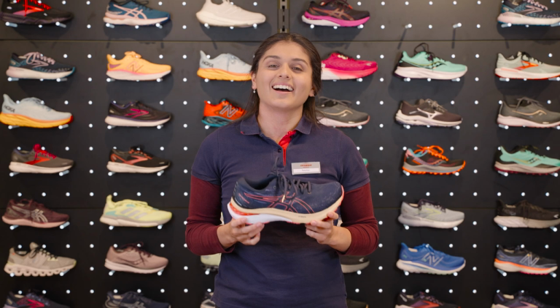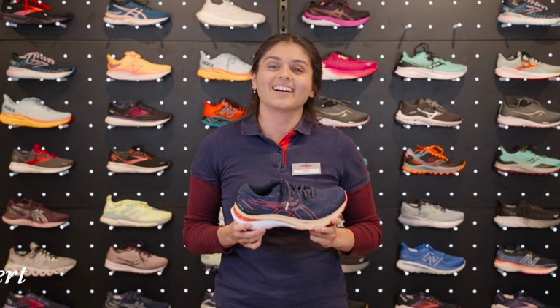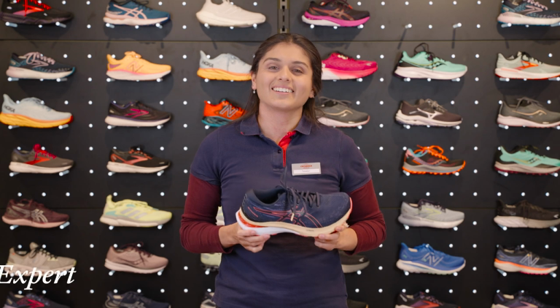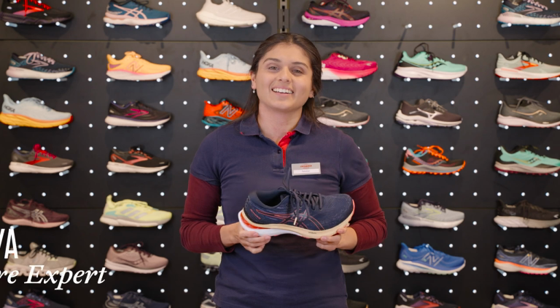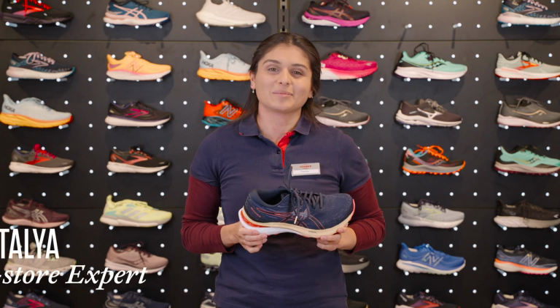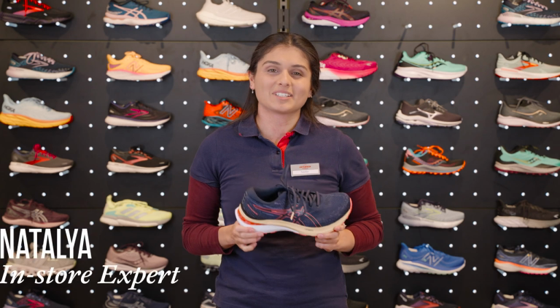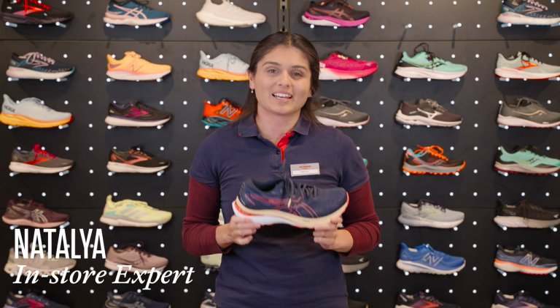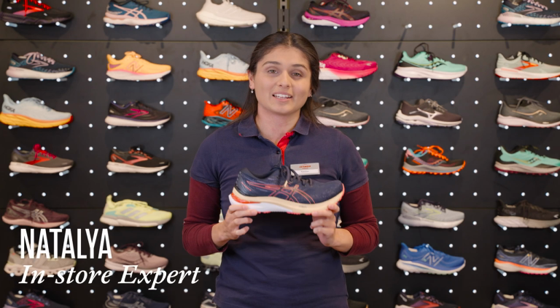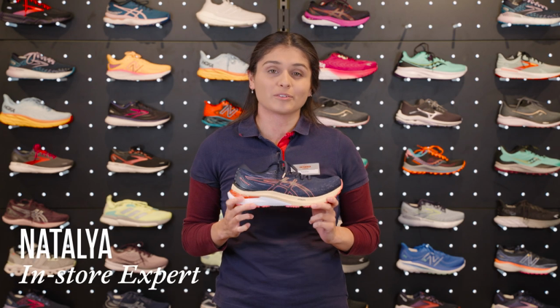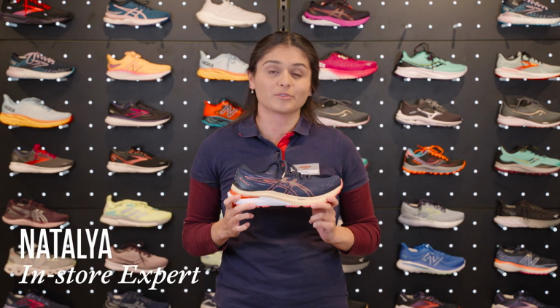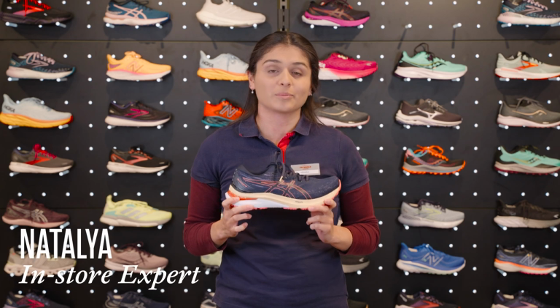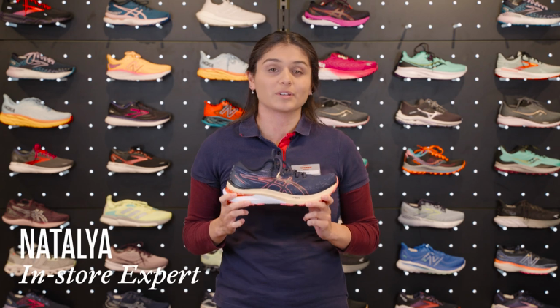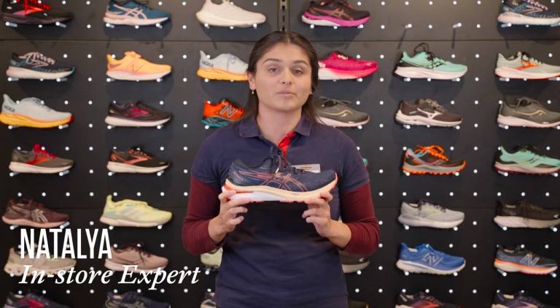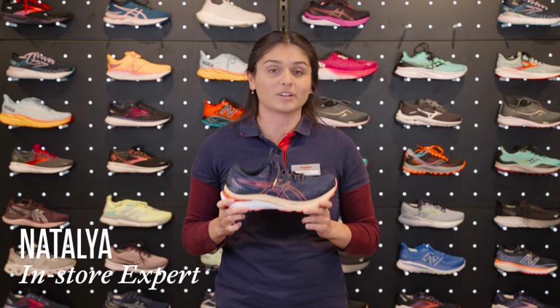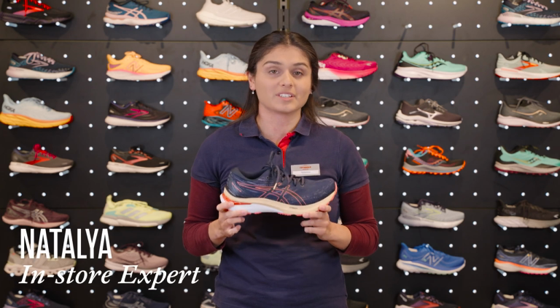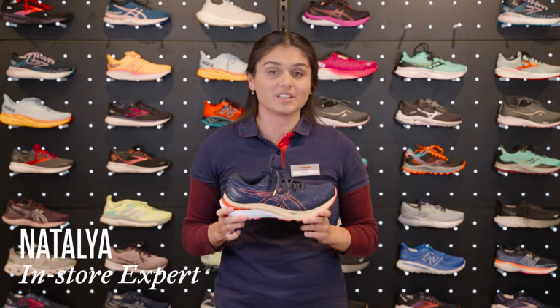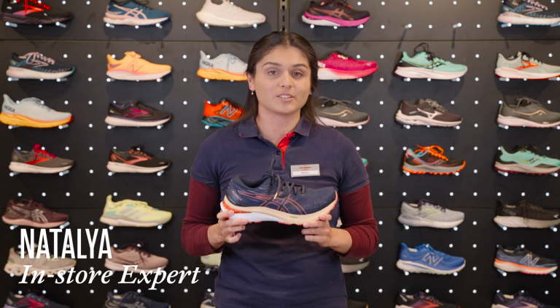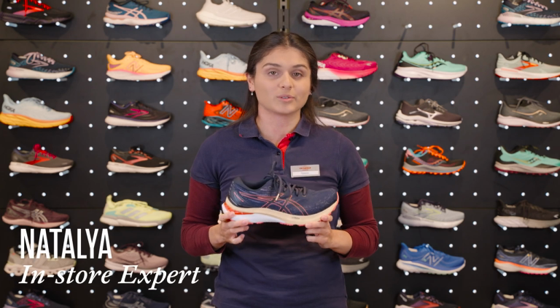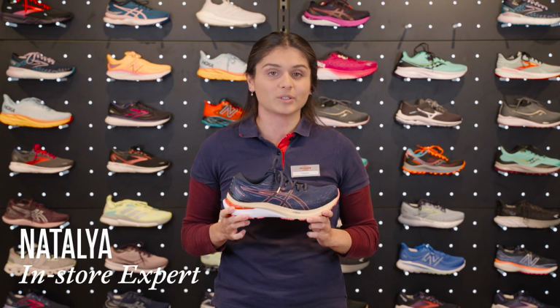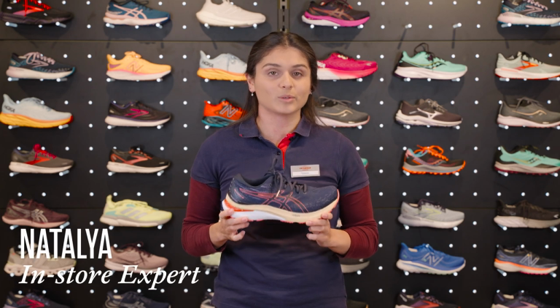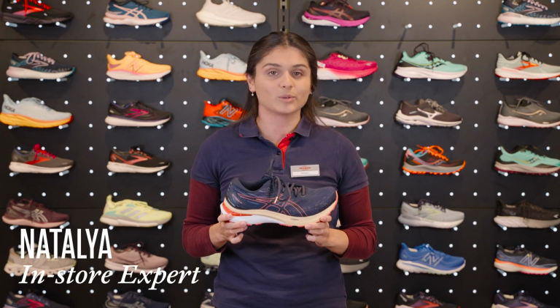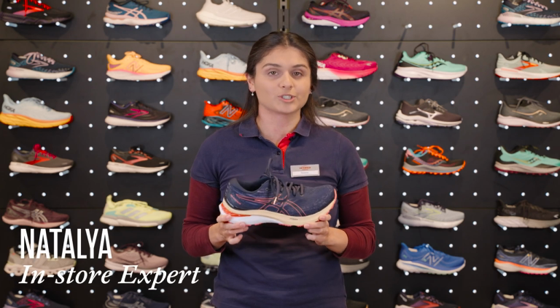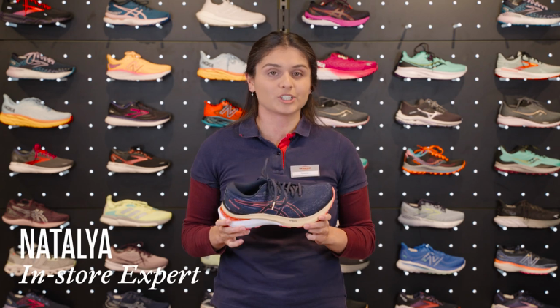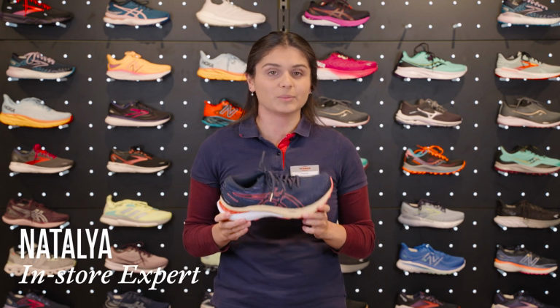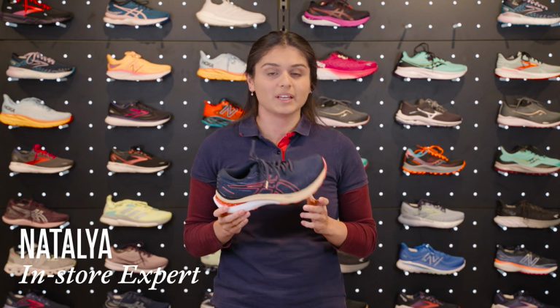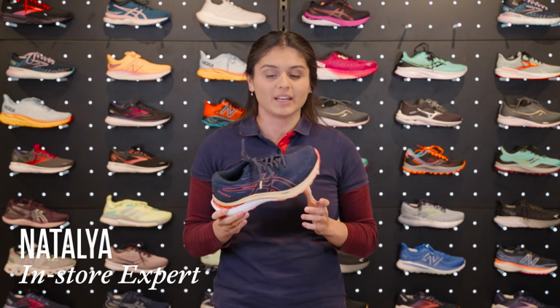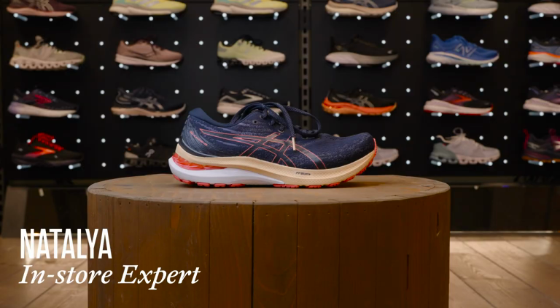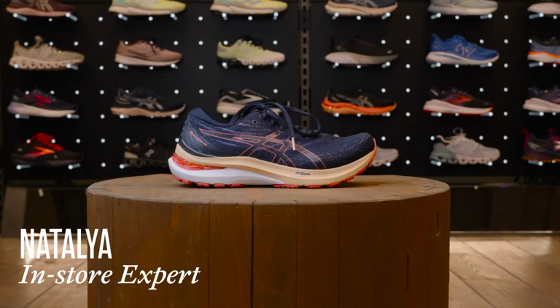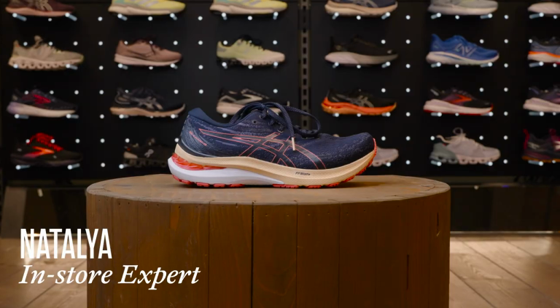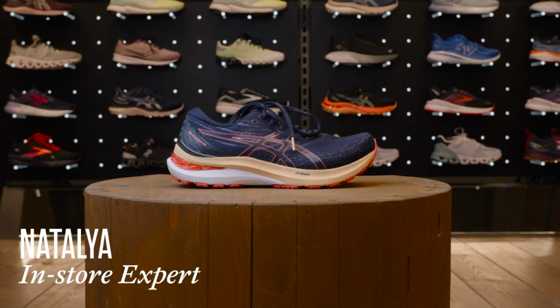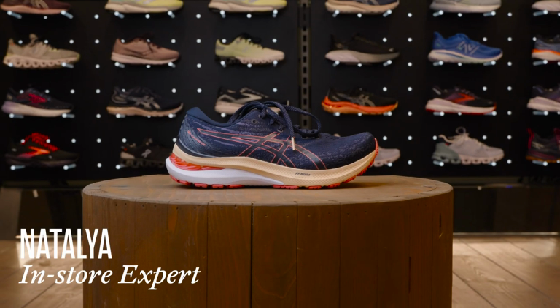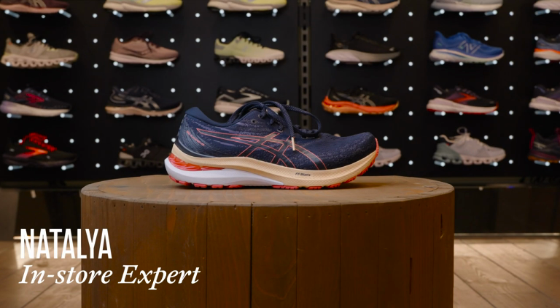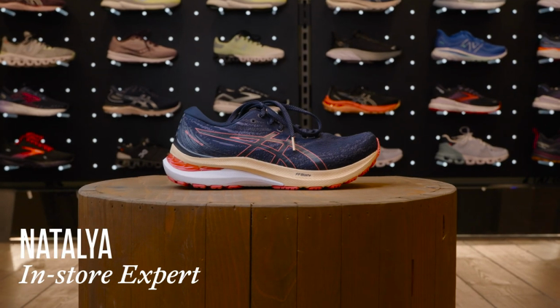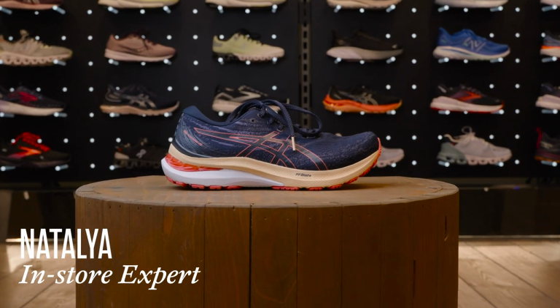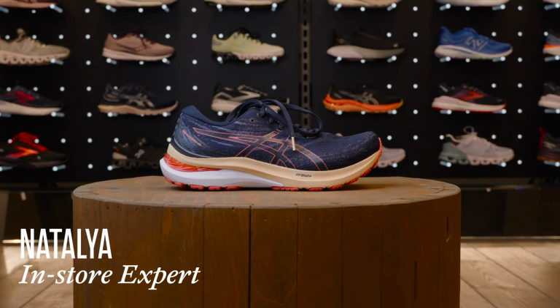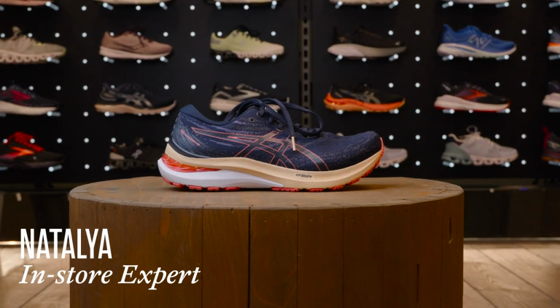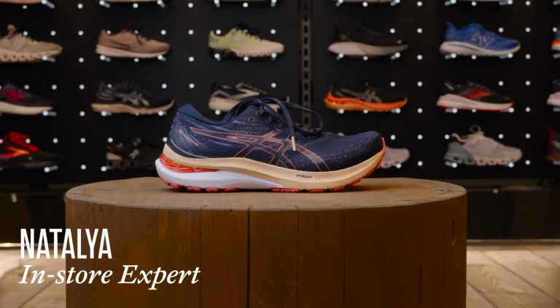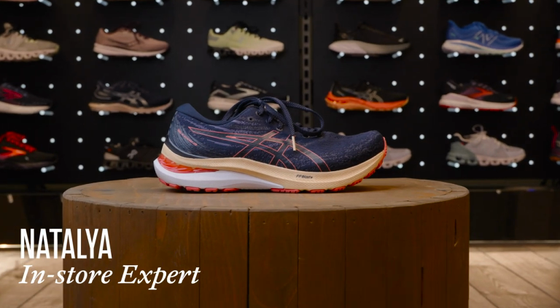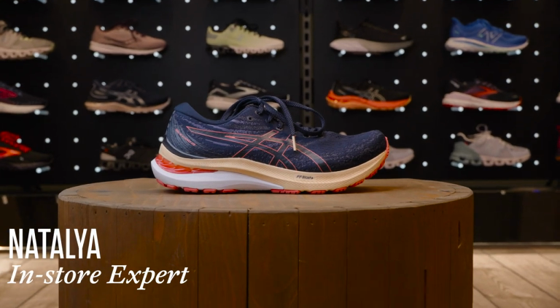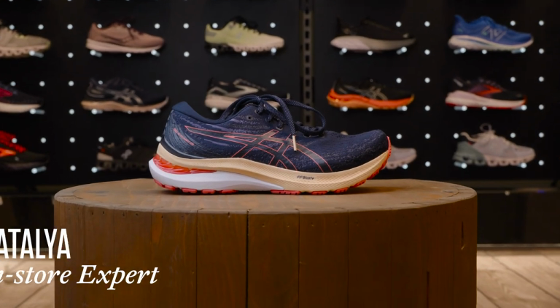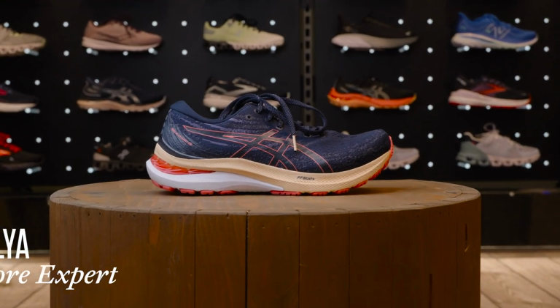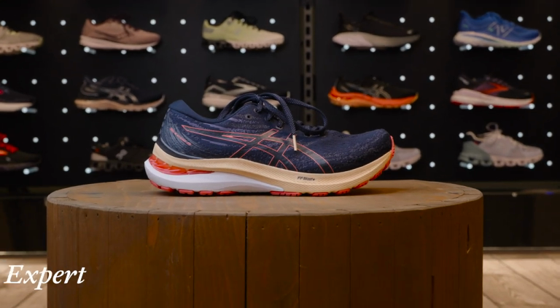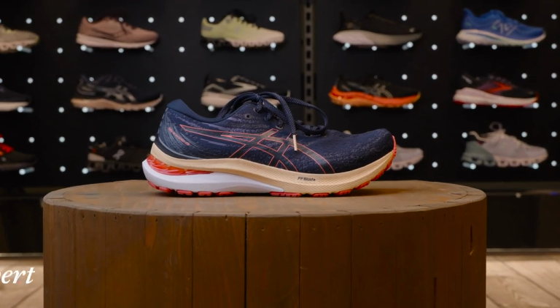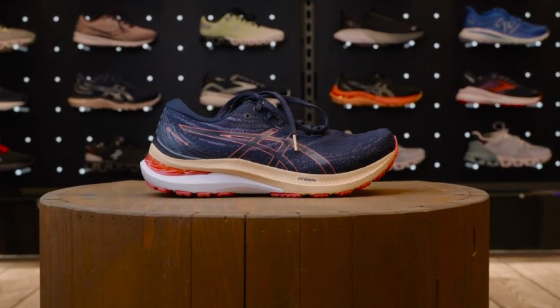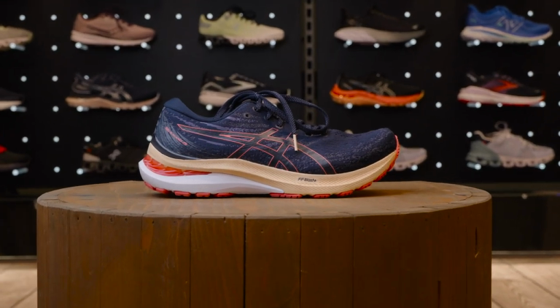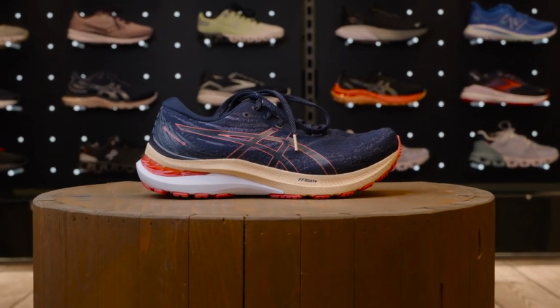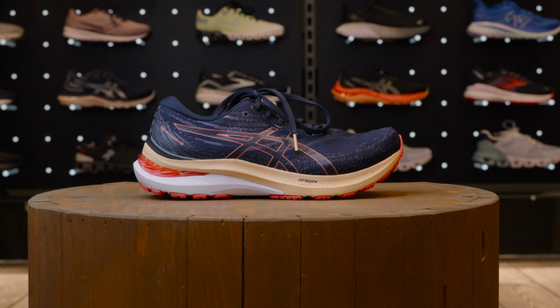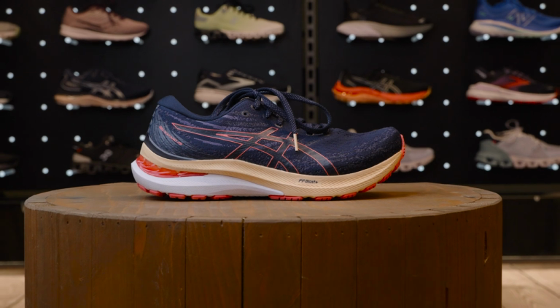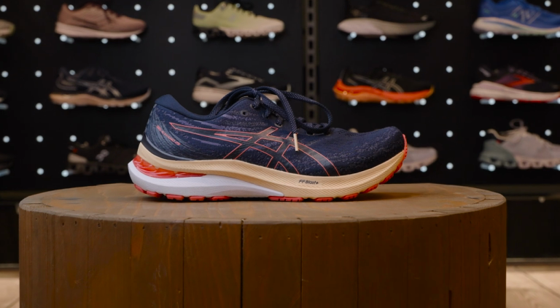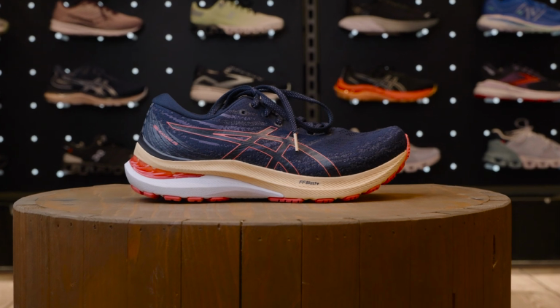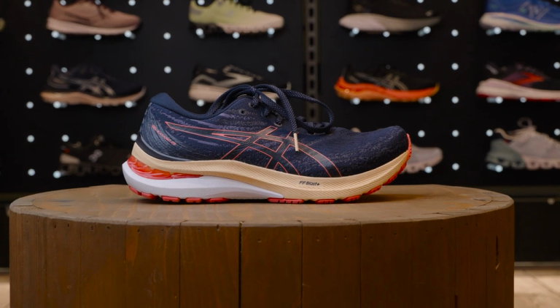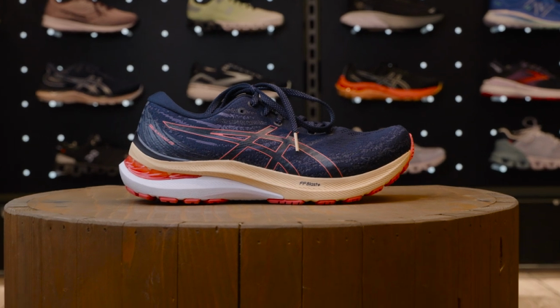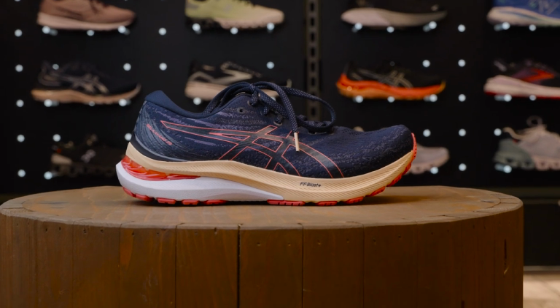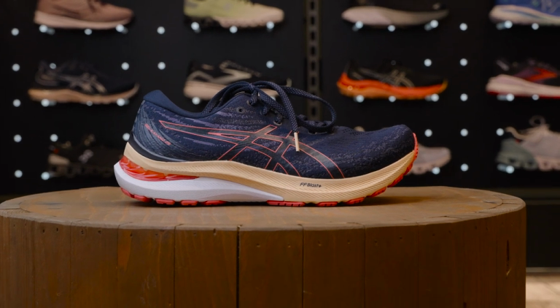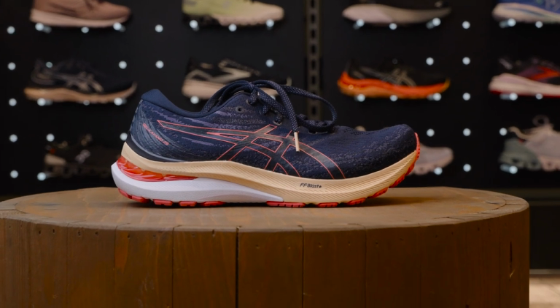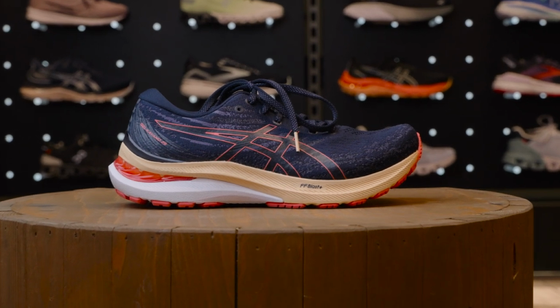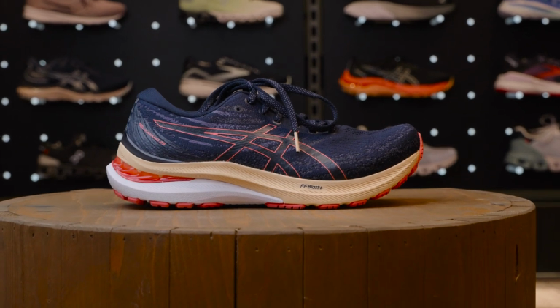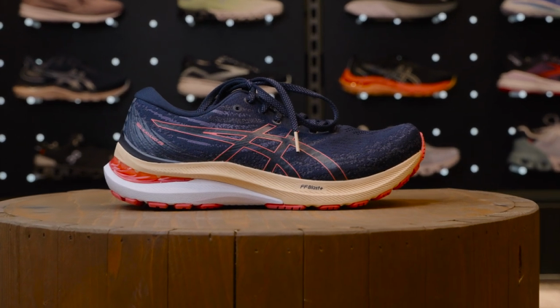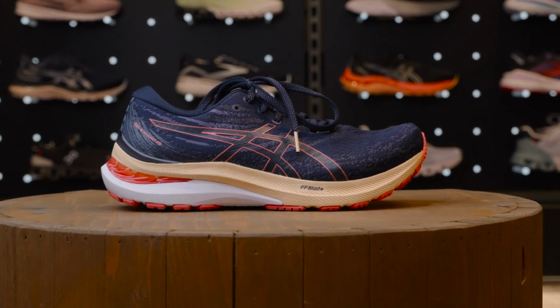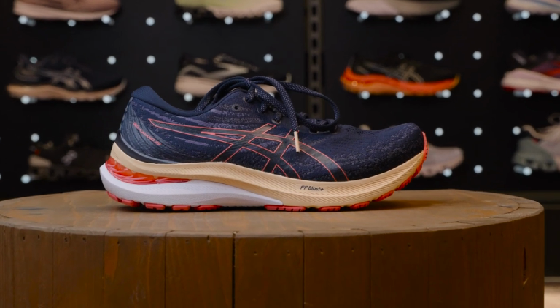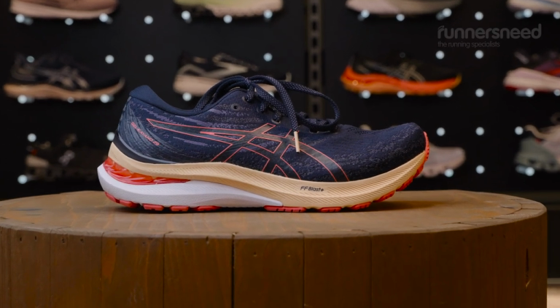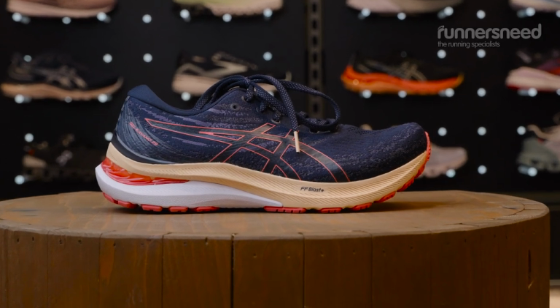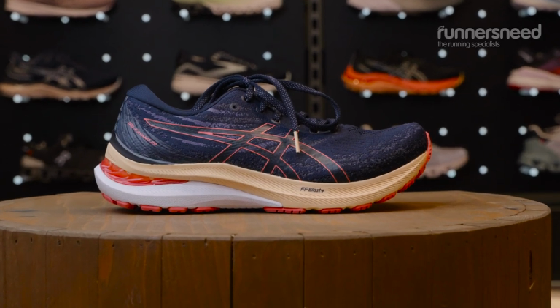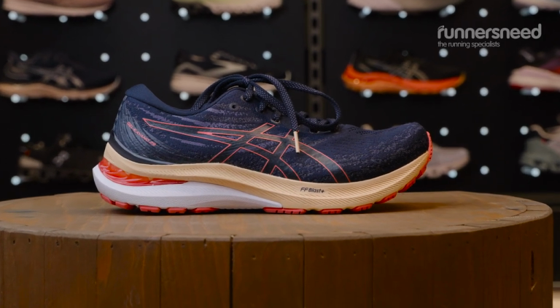Hi, I'm Natalia from the Runner's Knead store in Horsham and I'm here to talk to you about the ASICS Women's Gel Keanu 29 running shoe.